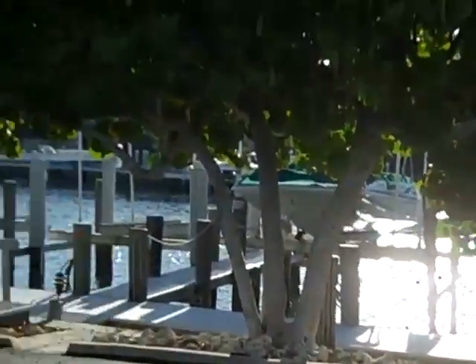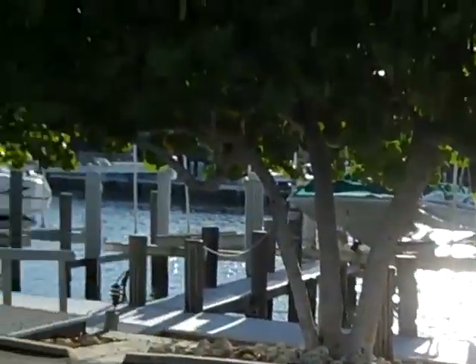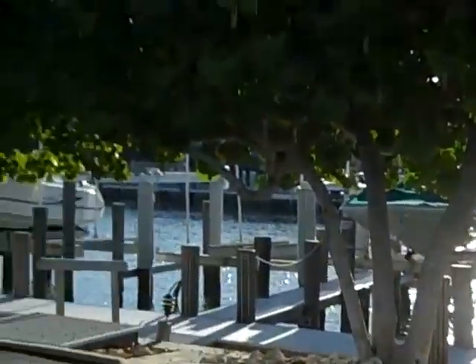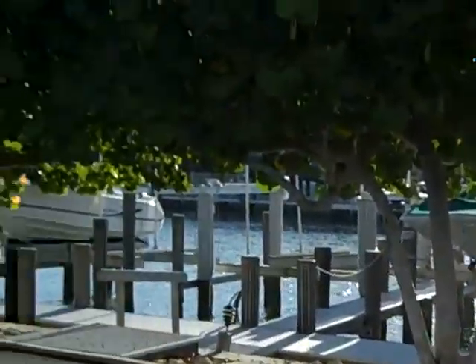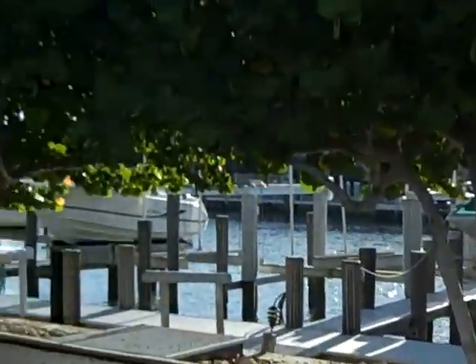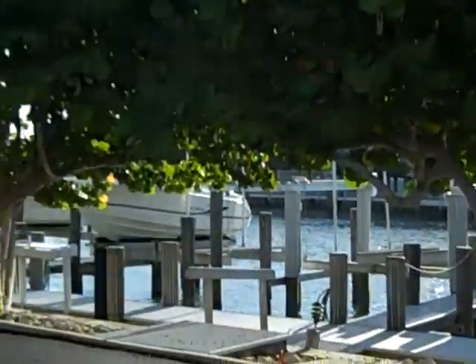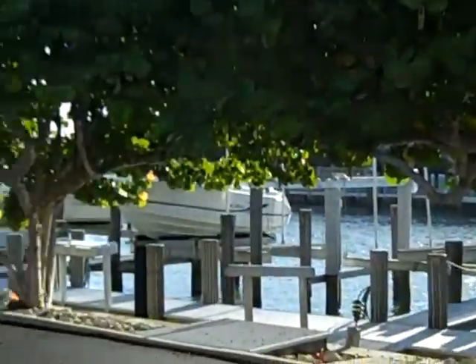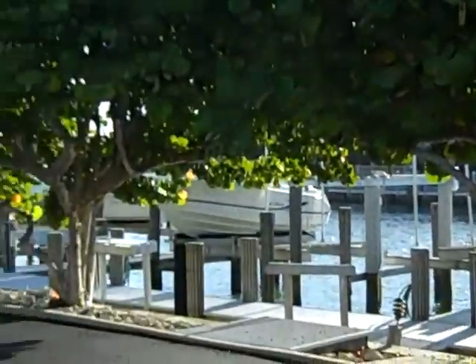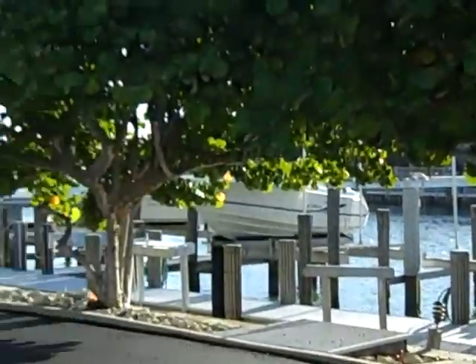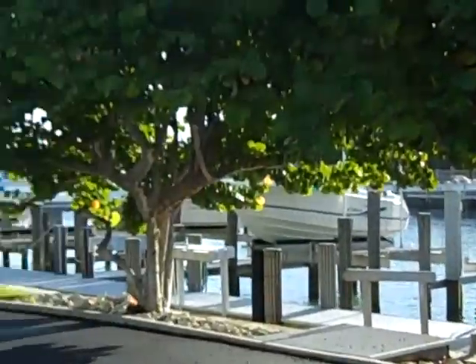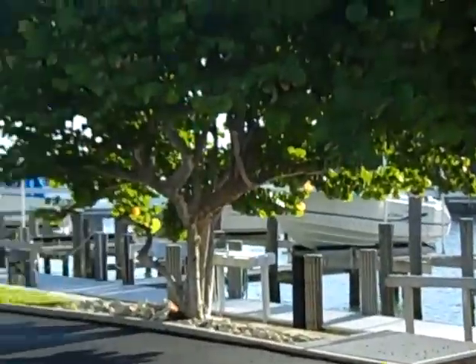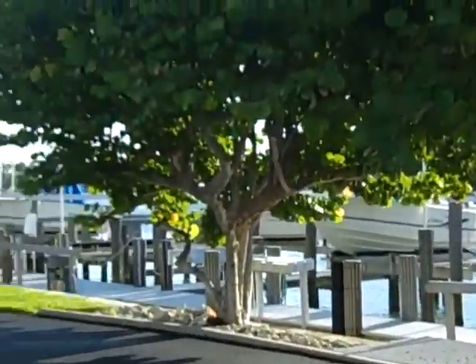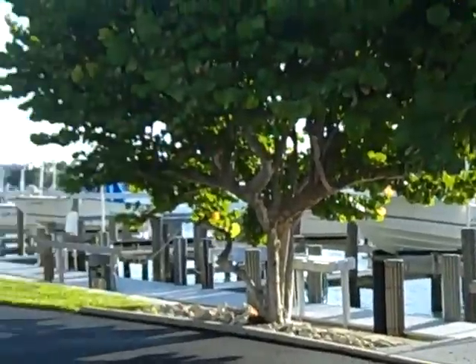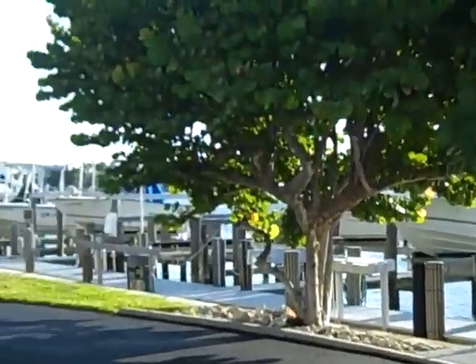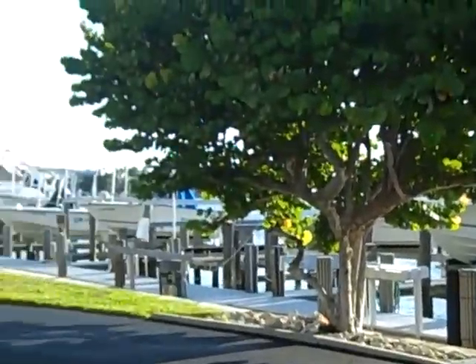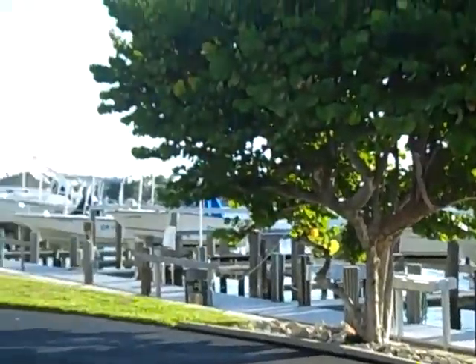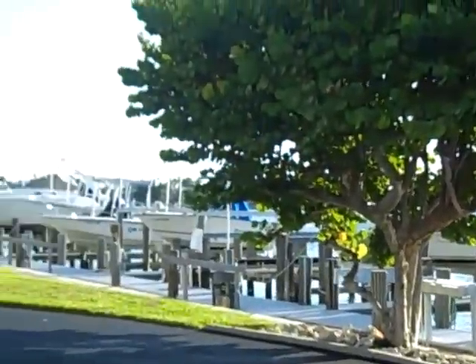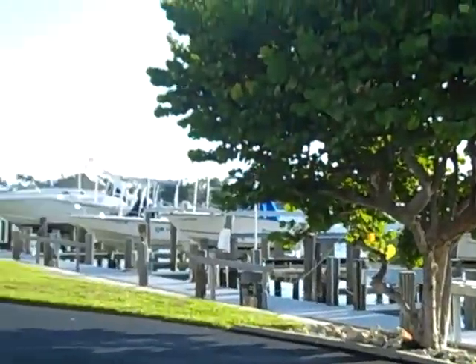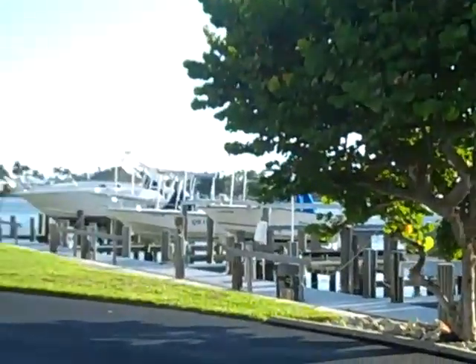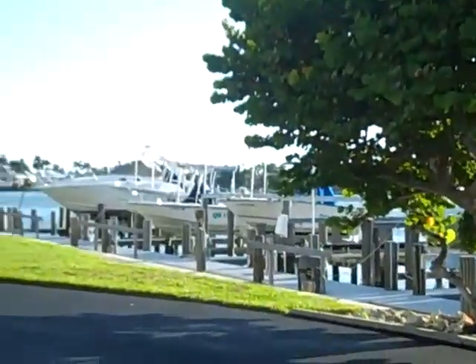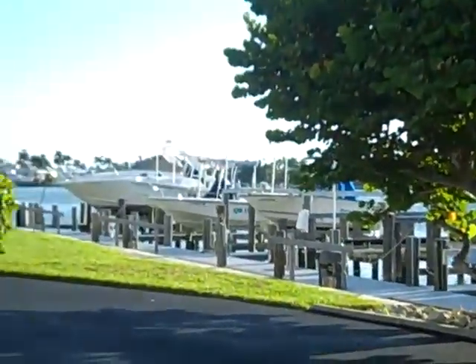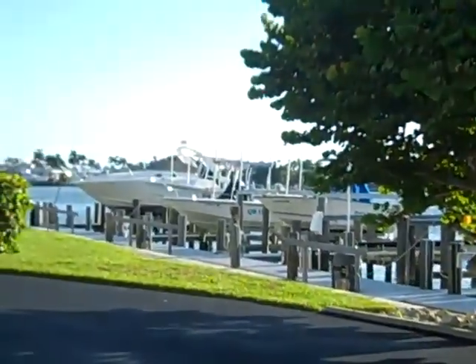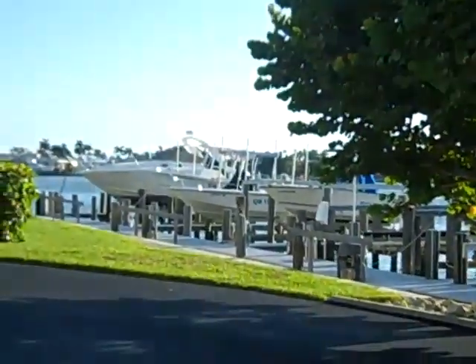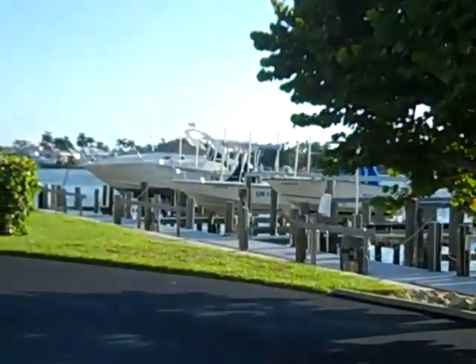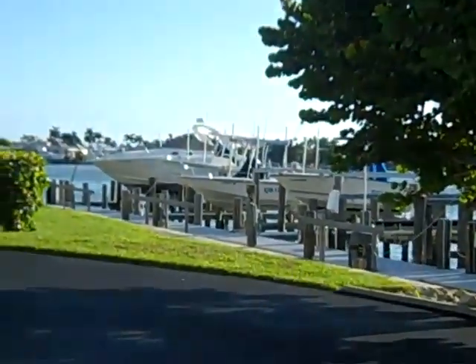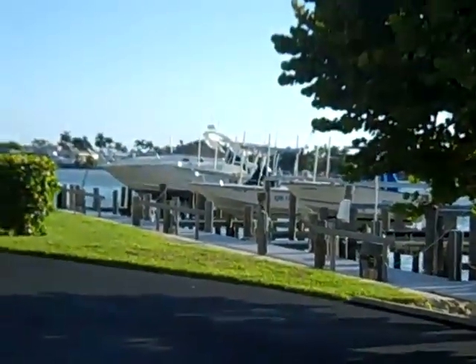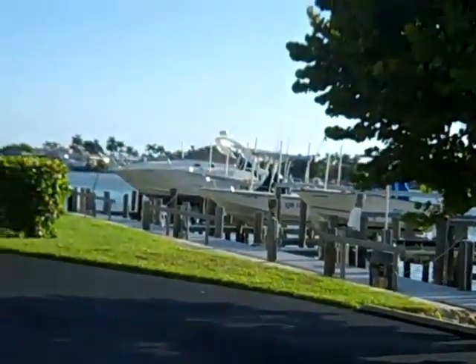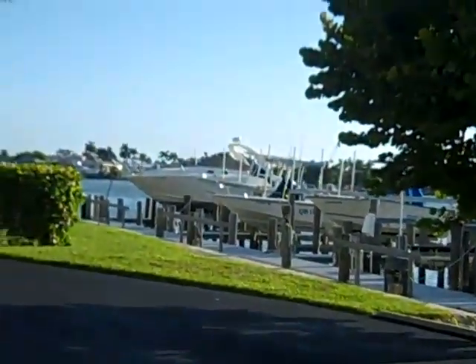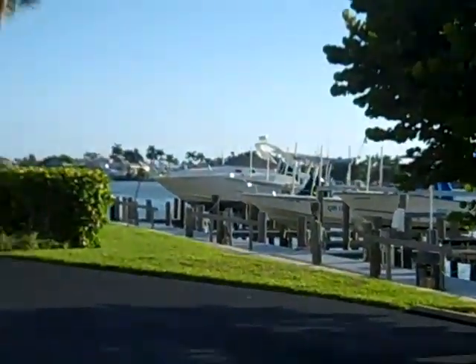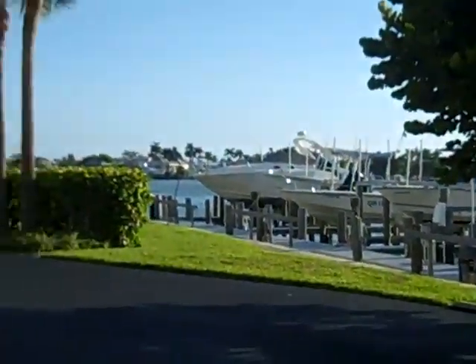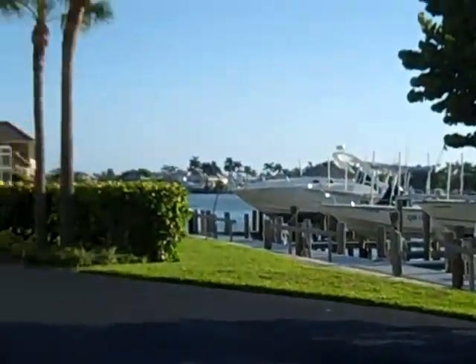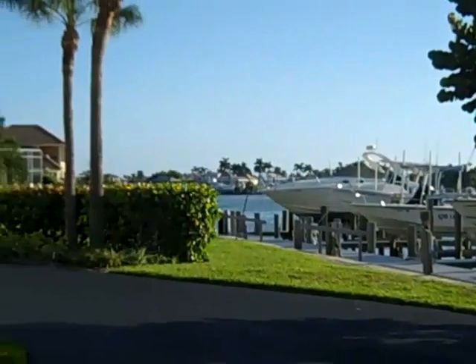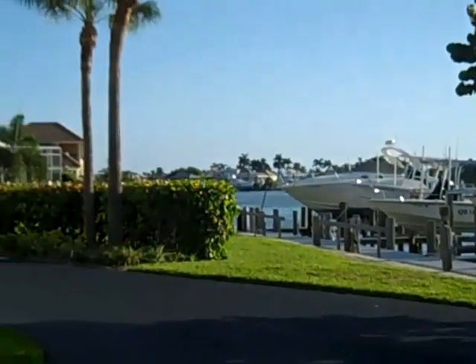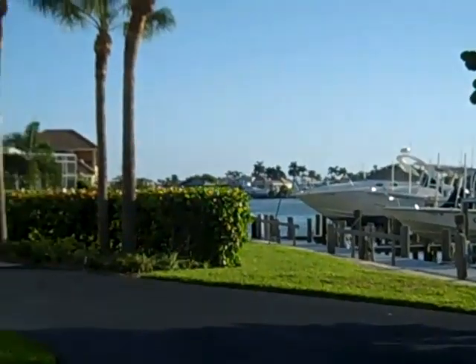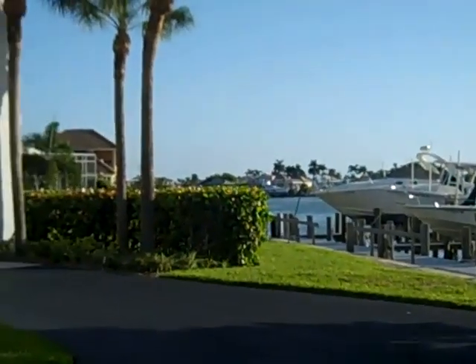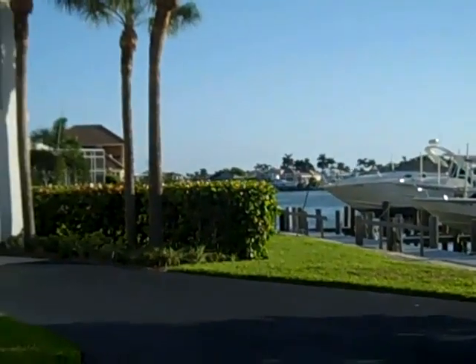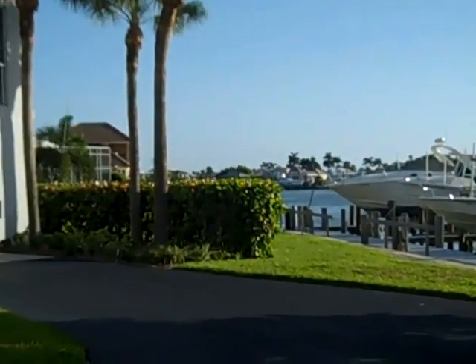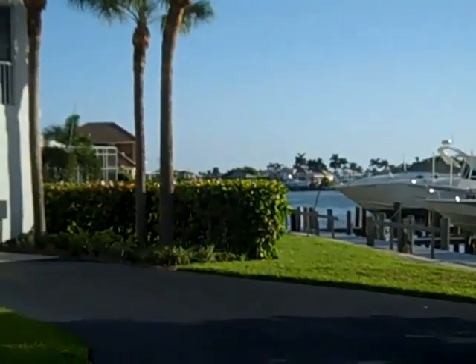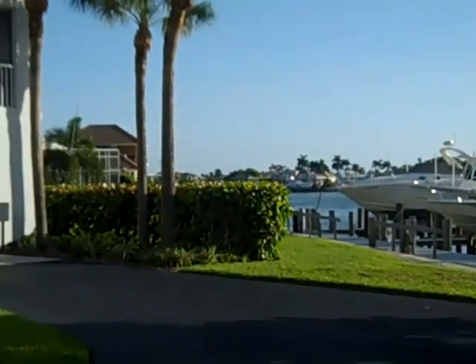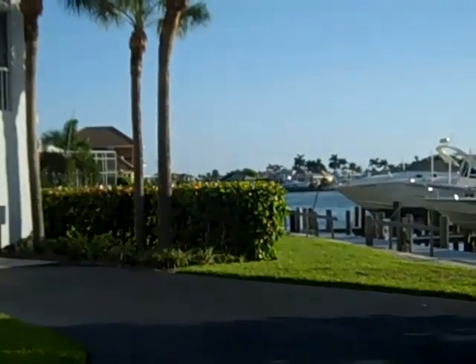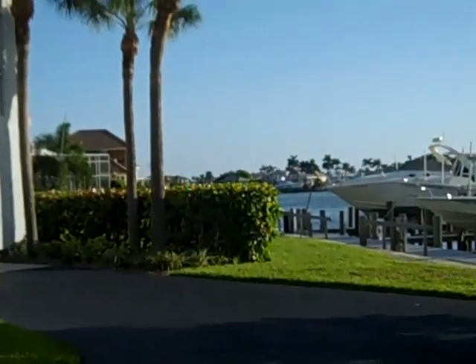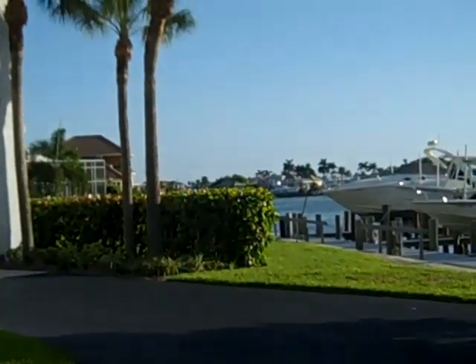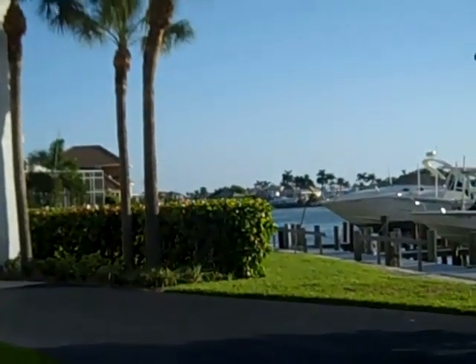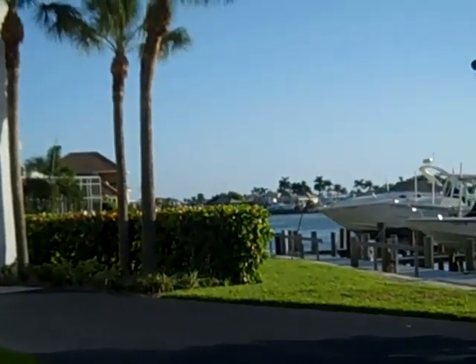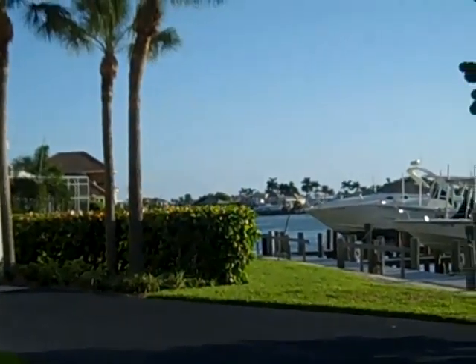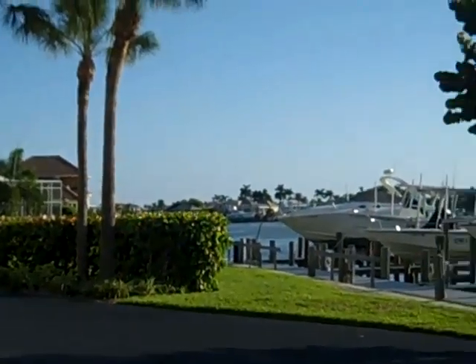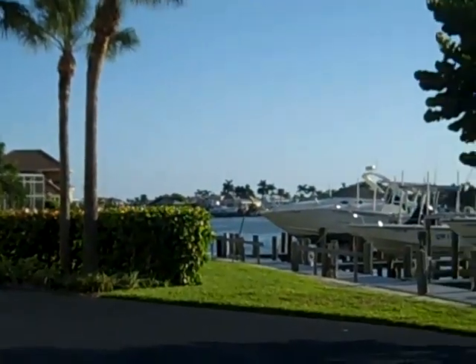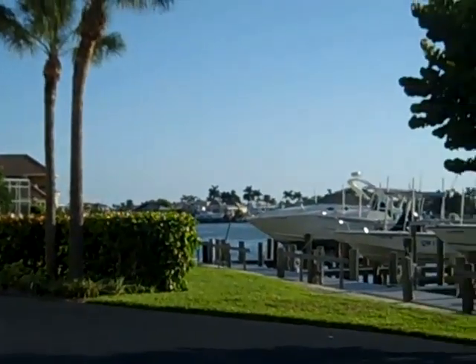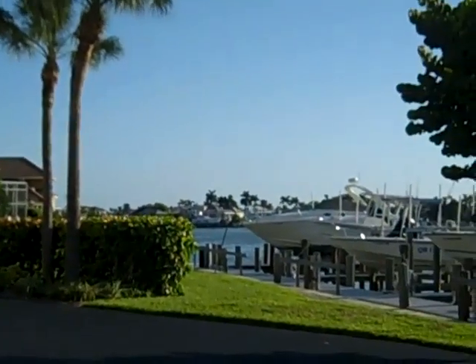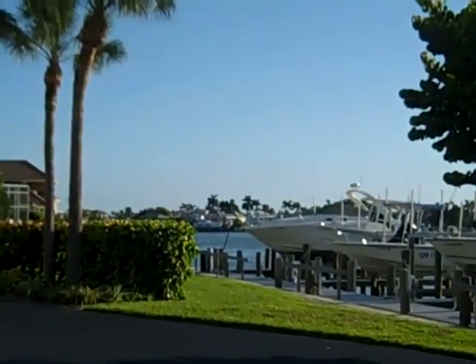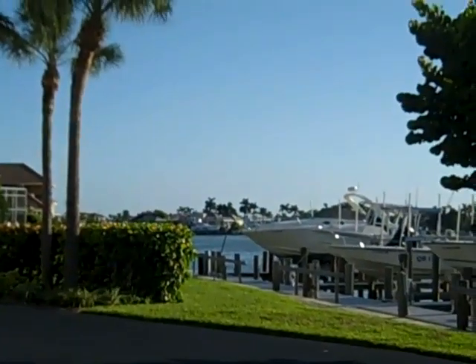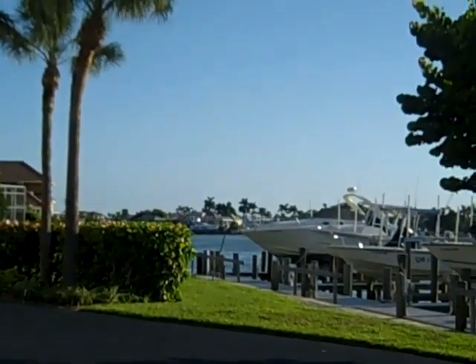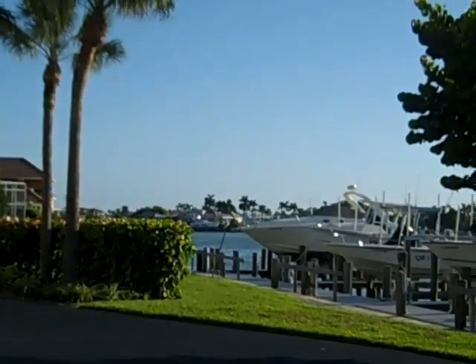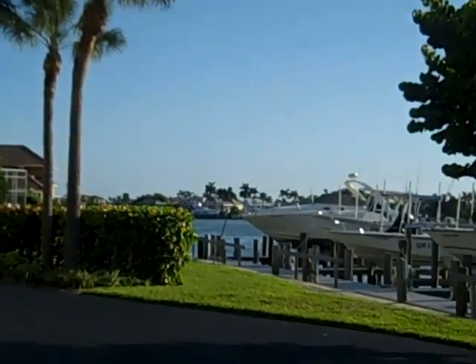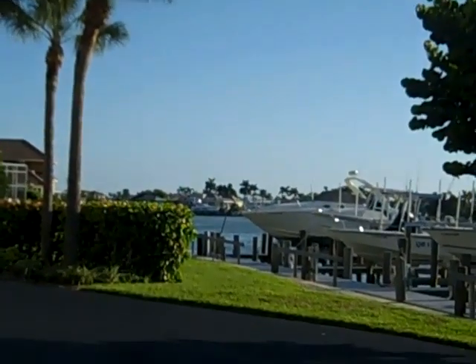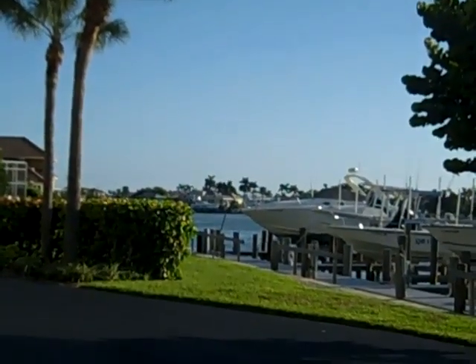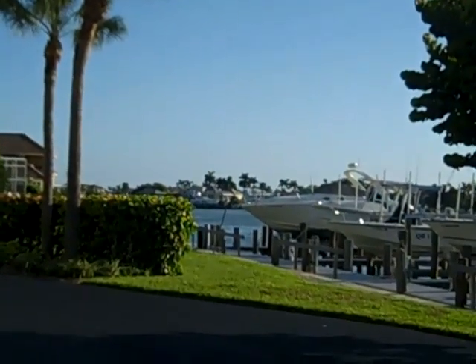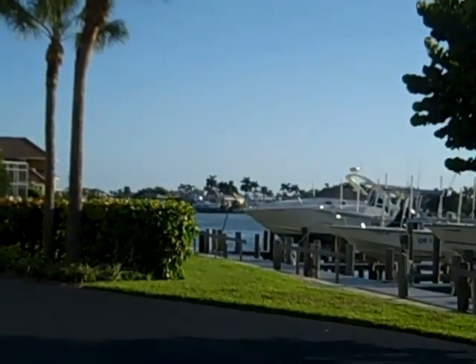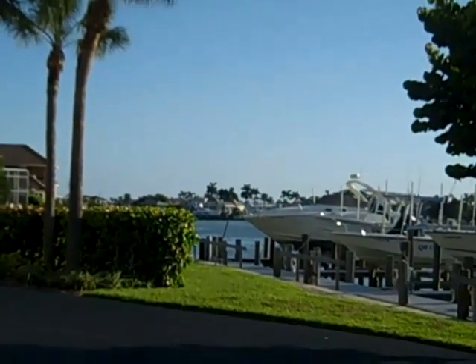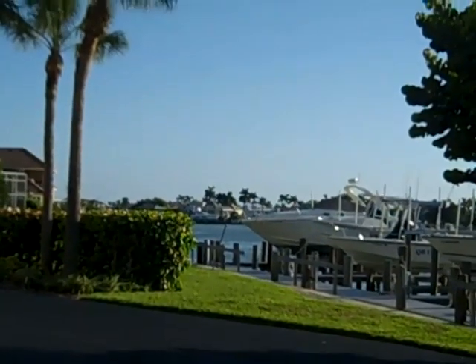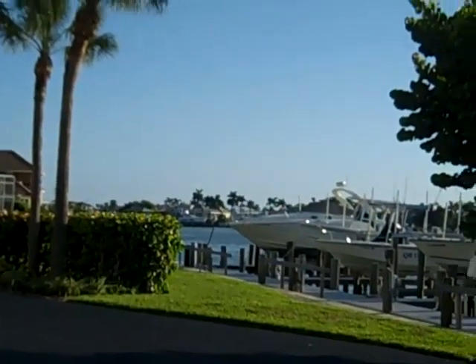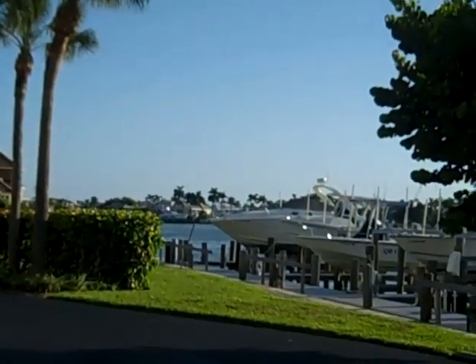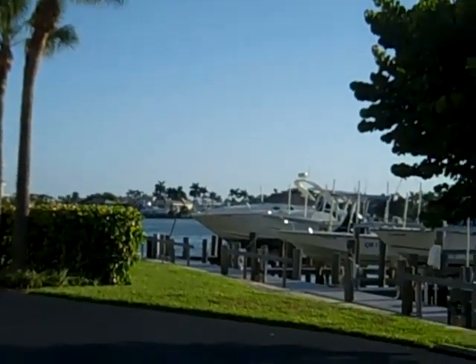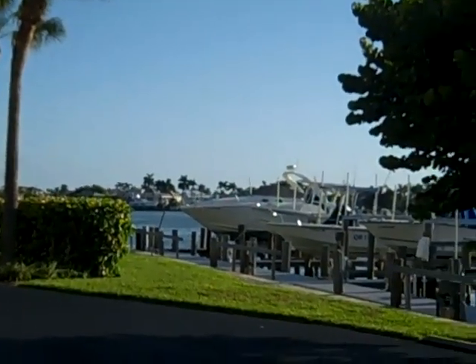This is one of the canals along the side of the property. Just to give you an idea of some docks — I don't know if any are available or not, but there's not a lot of docks, so it's probably first come, first served.